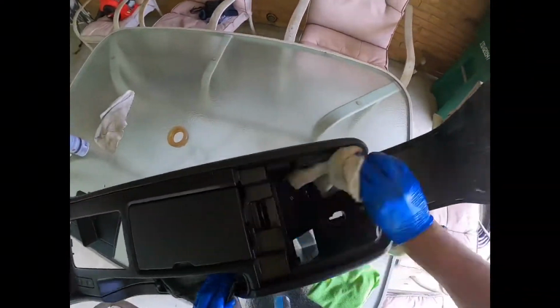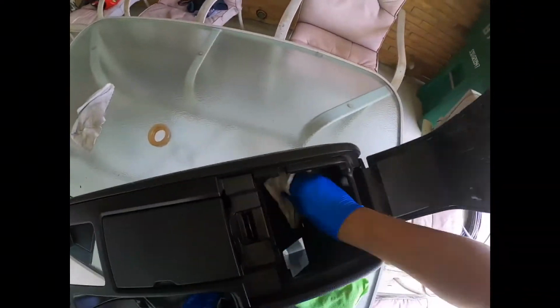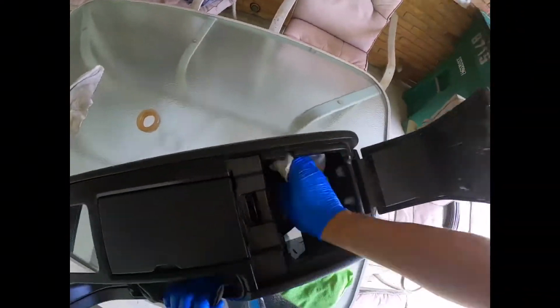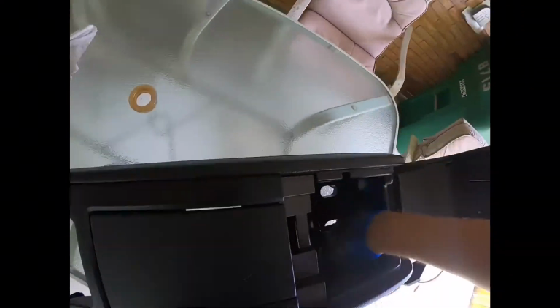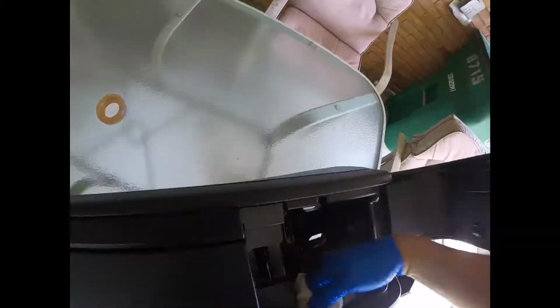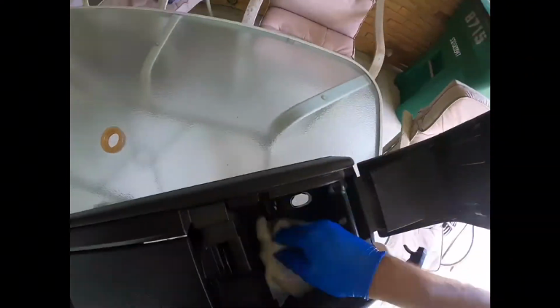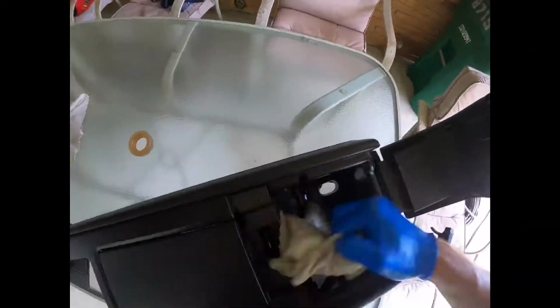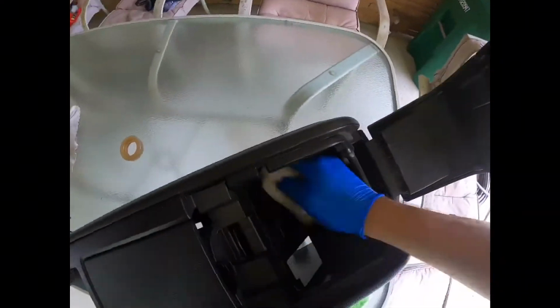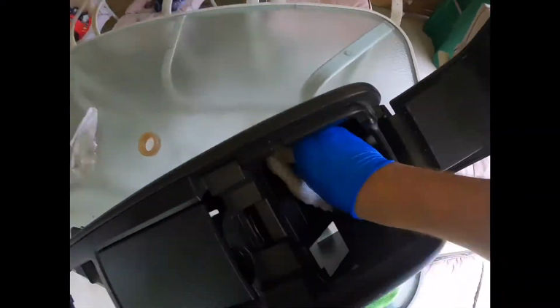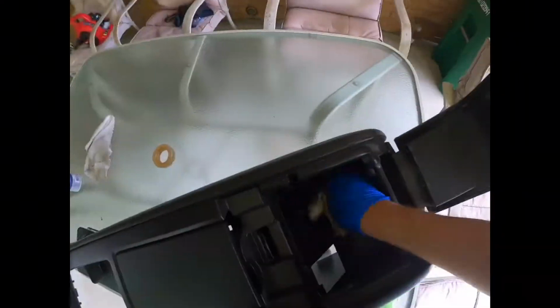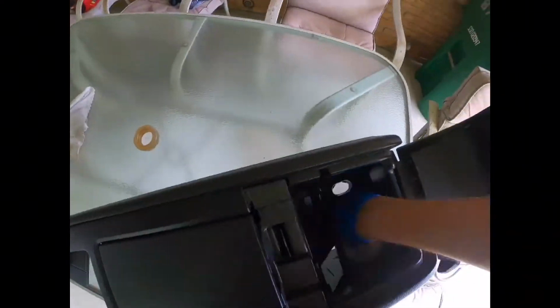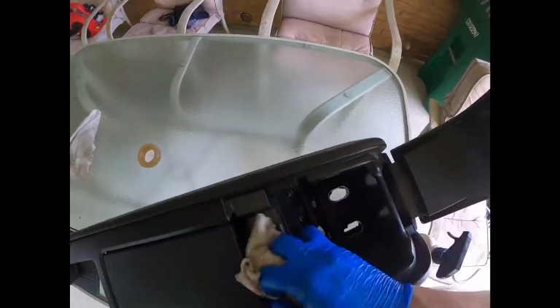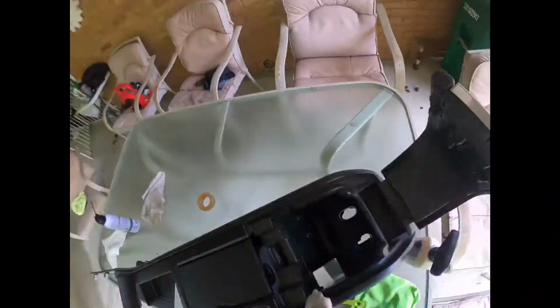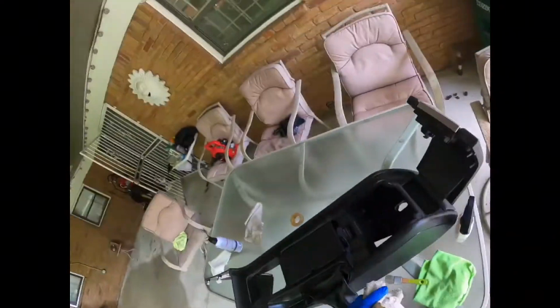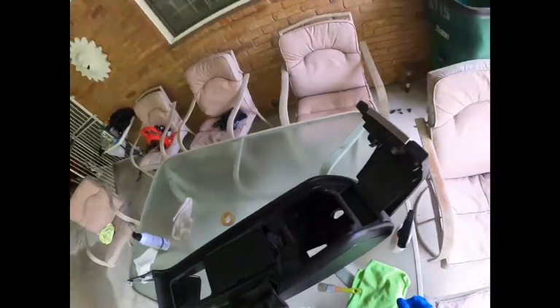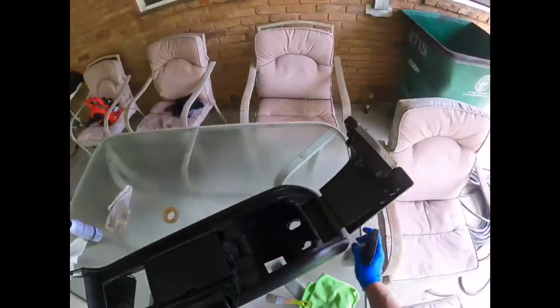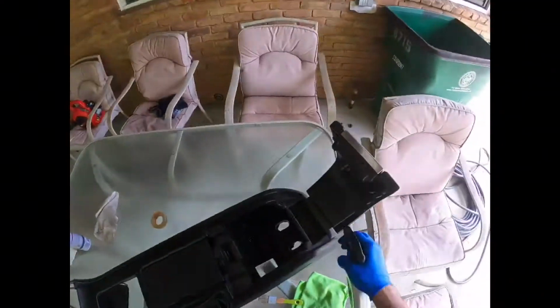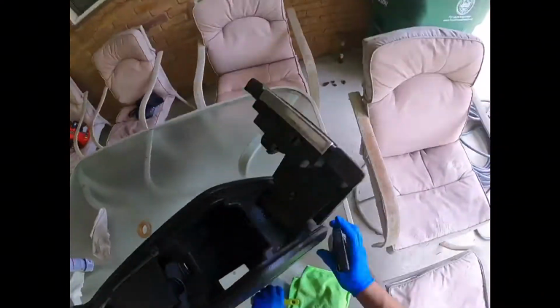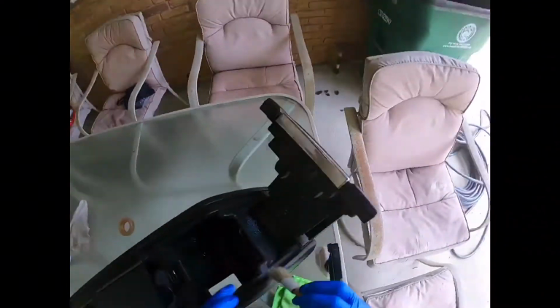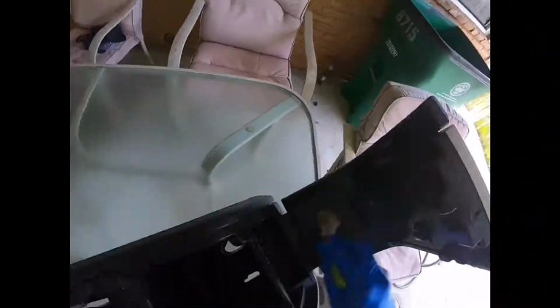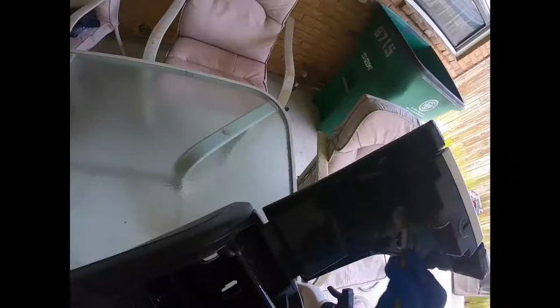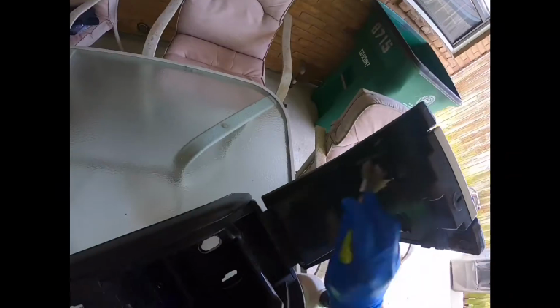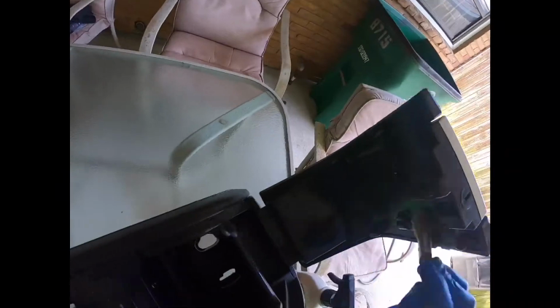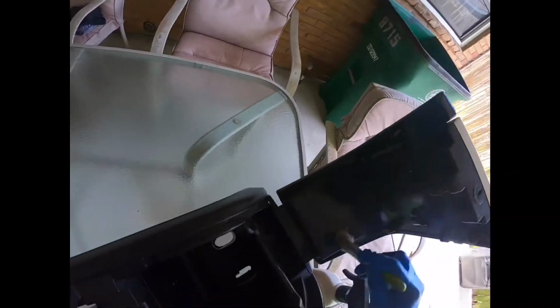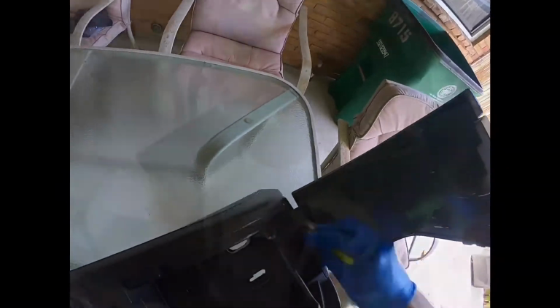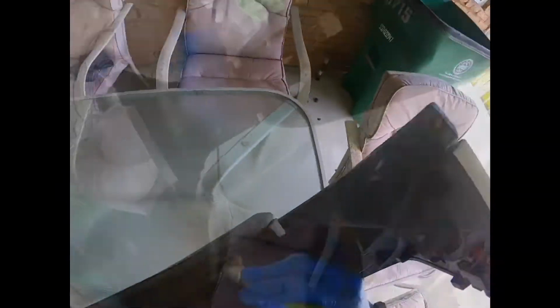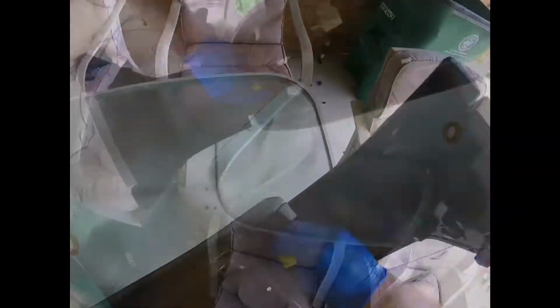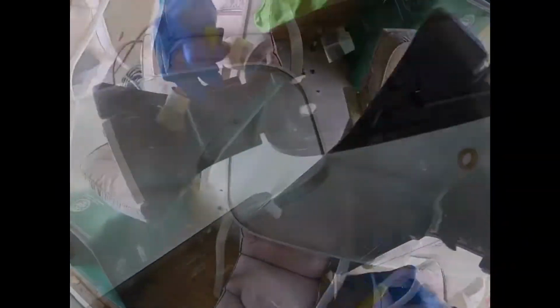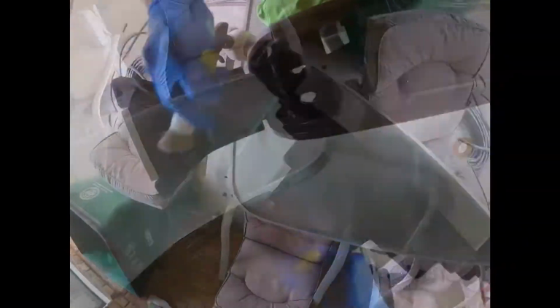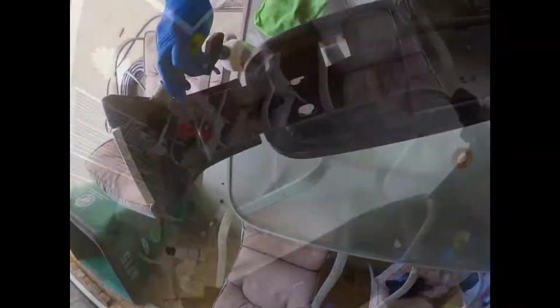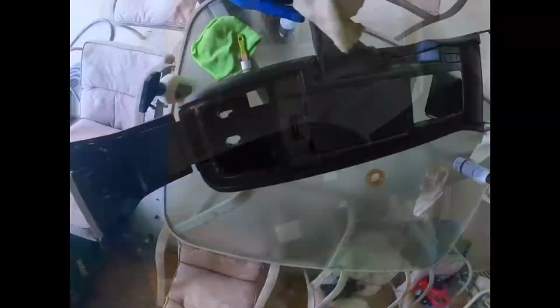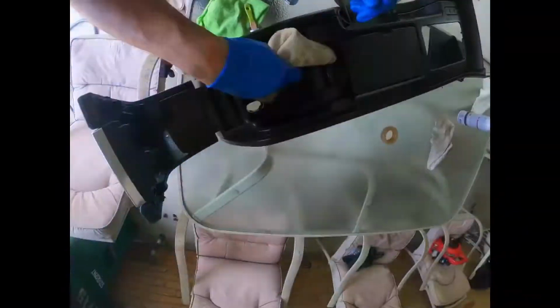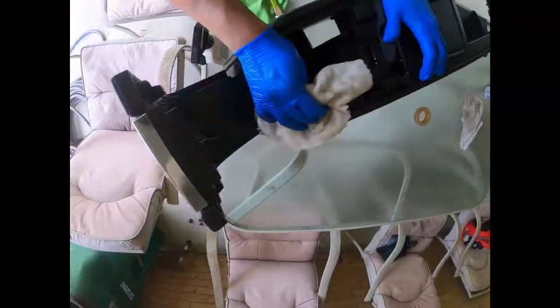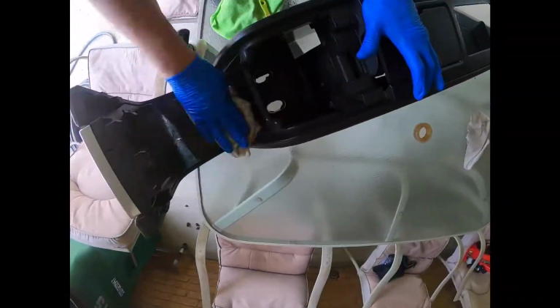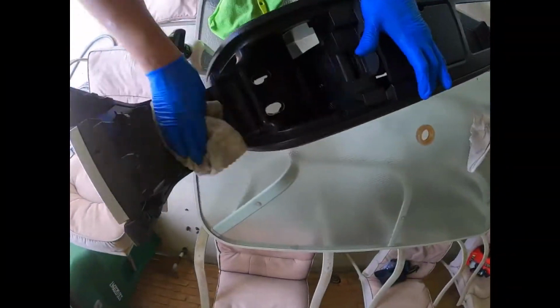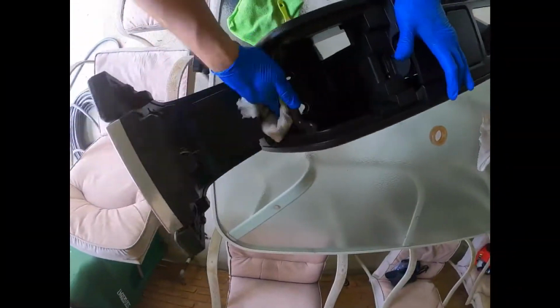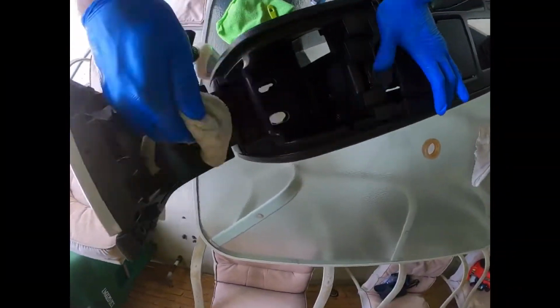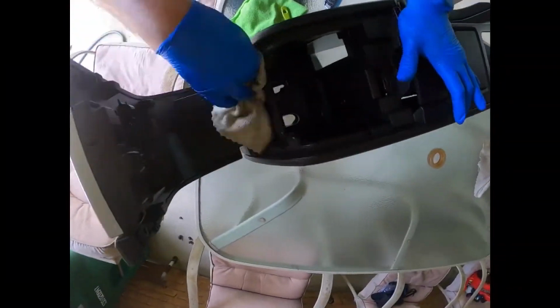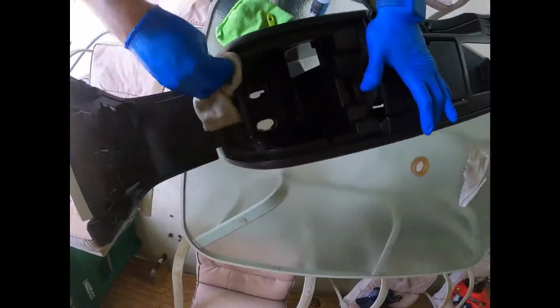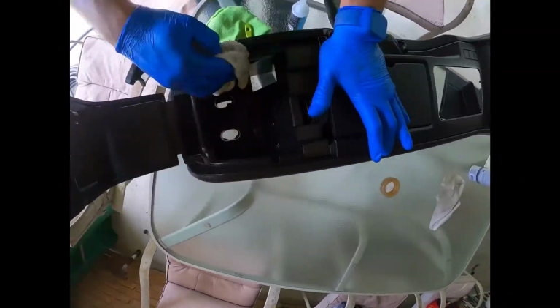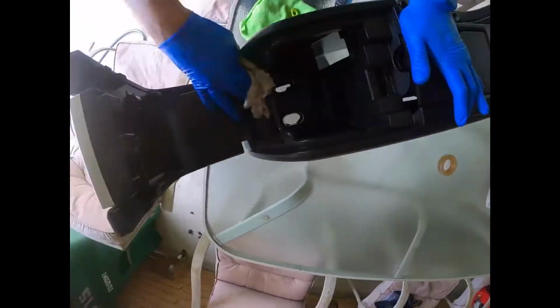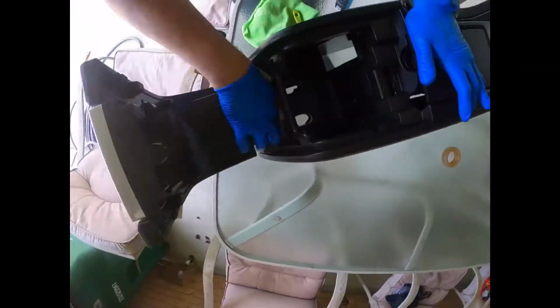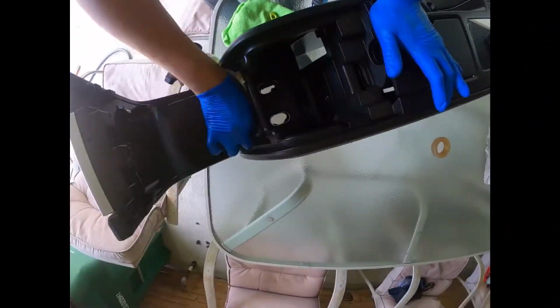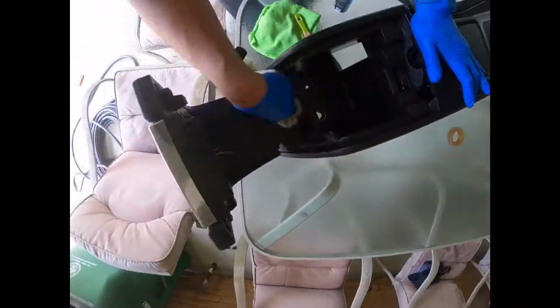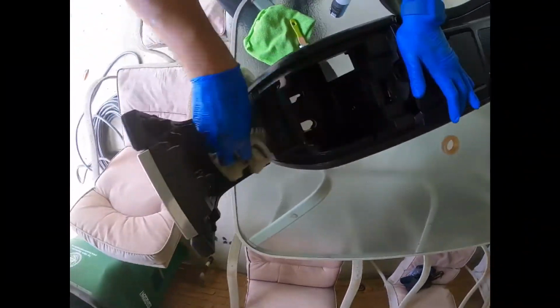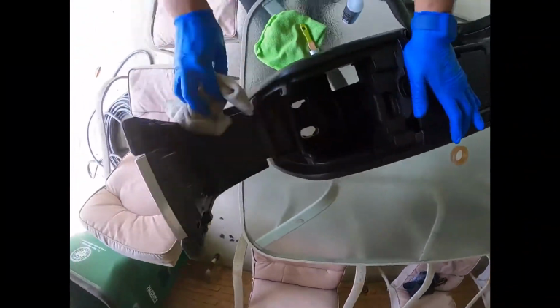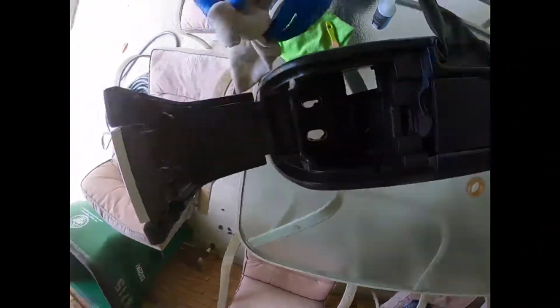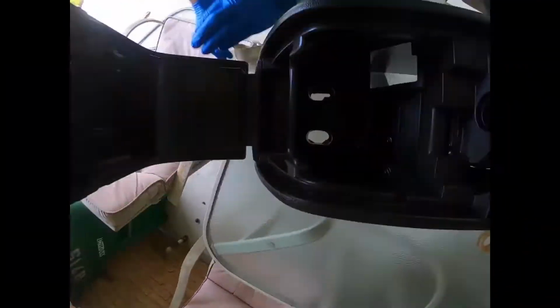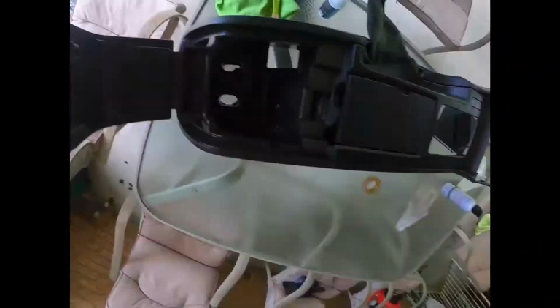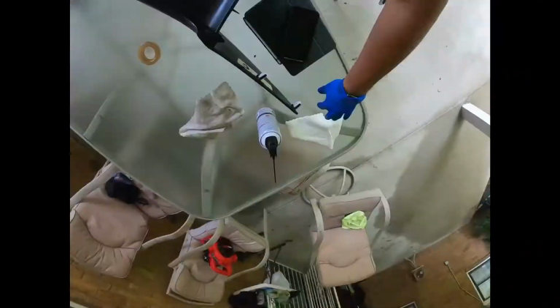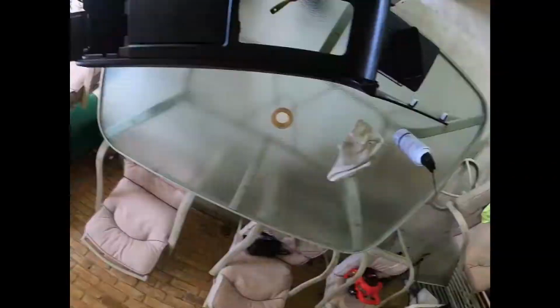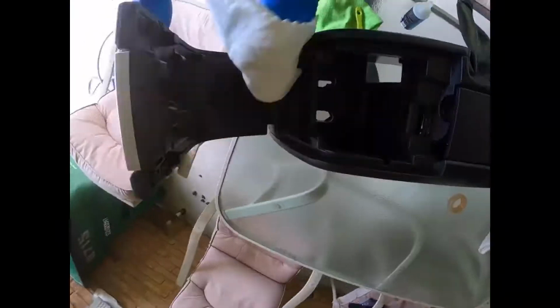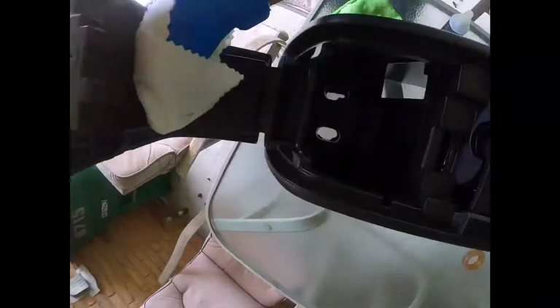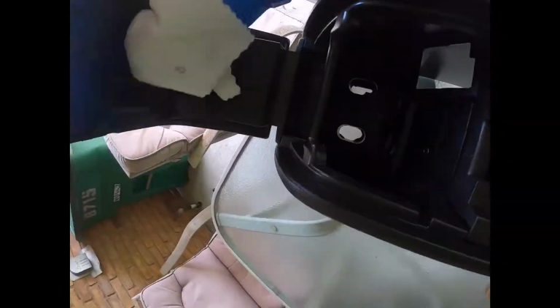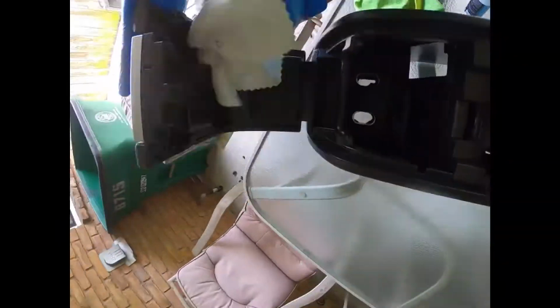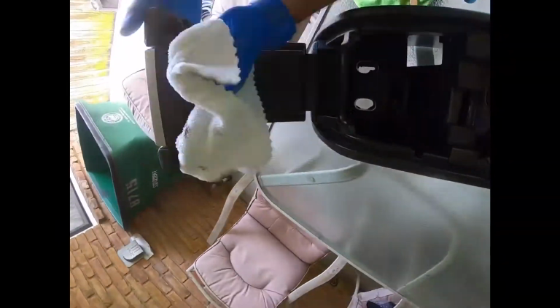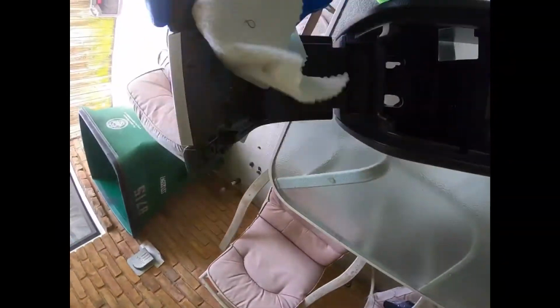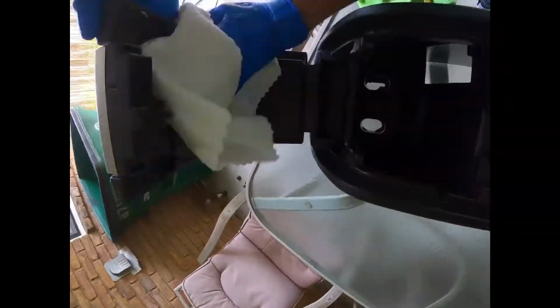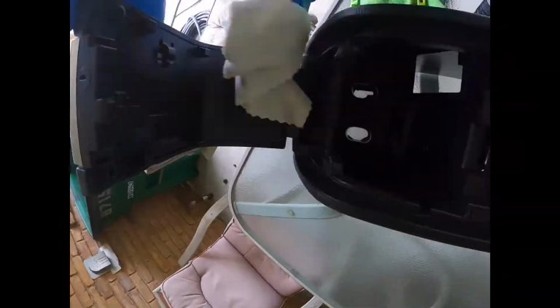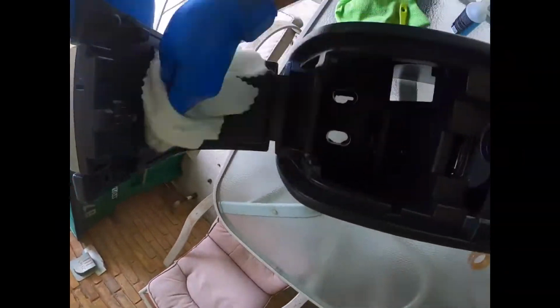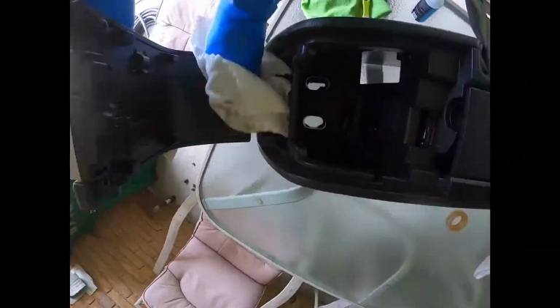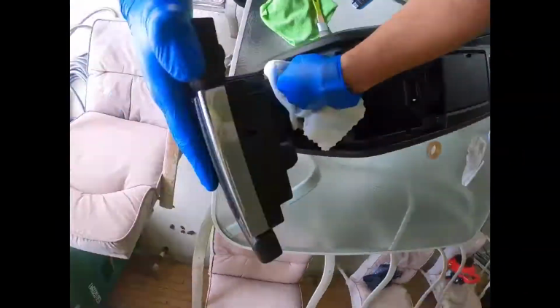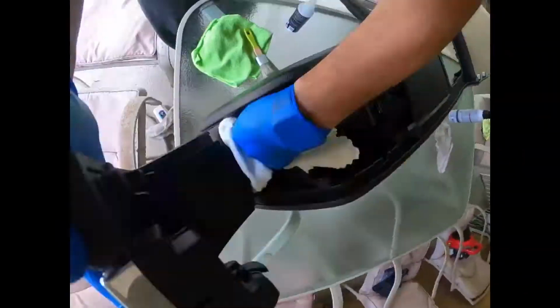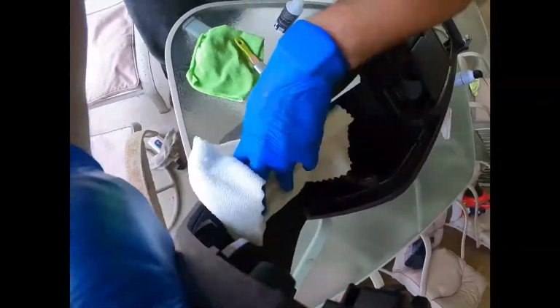The protector that I'm using is called Silk Shine by Chemical Guys. It's my first time using it and I'm actually pretty impressed by it, to be honest with you.